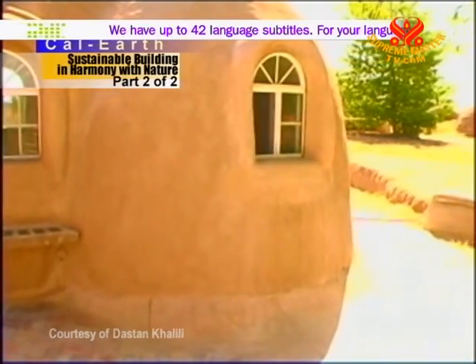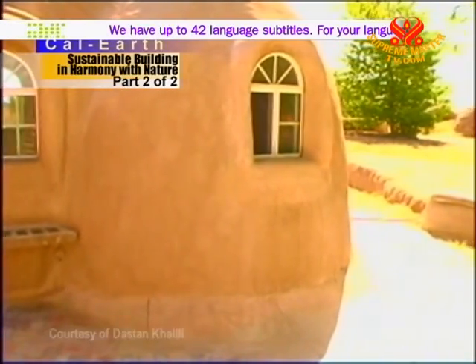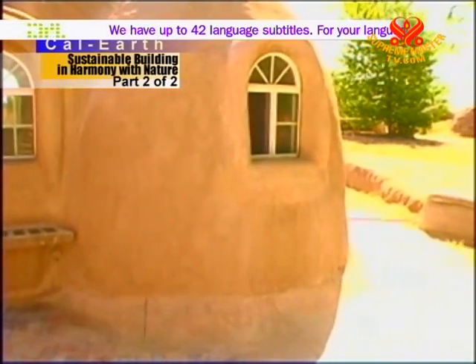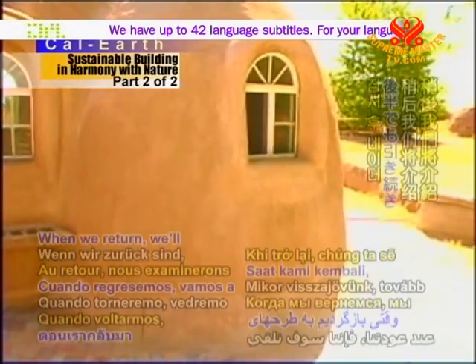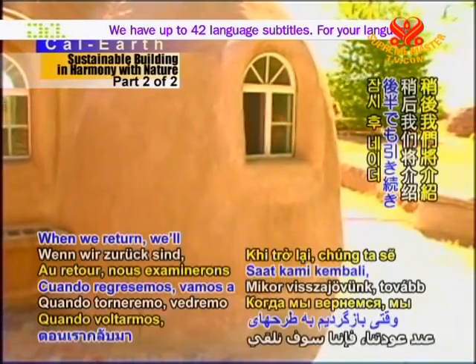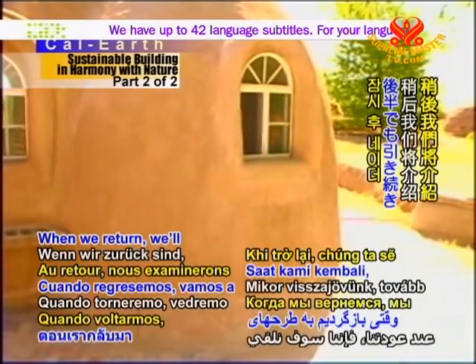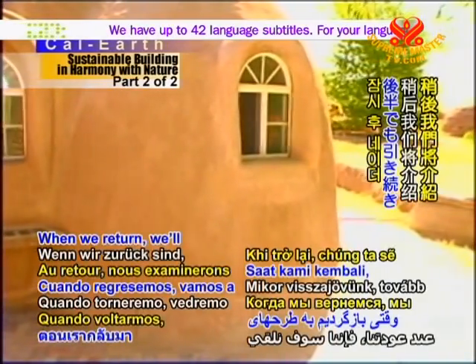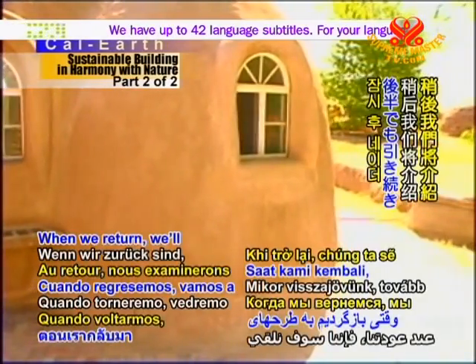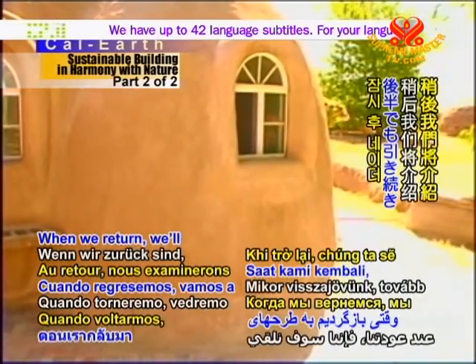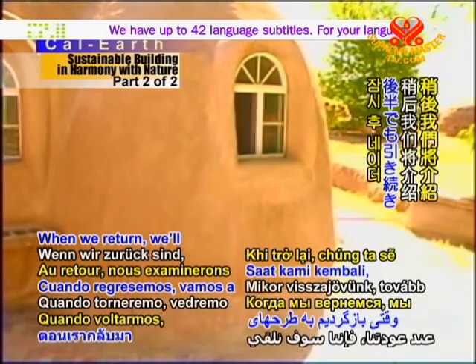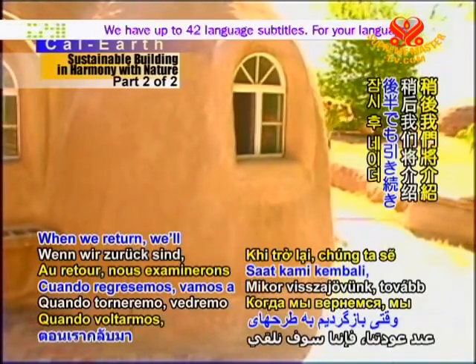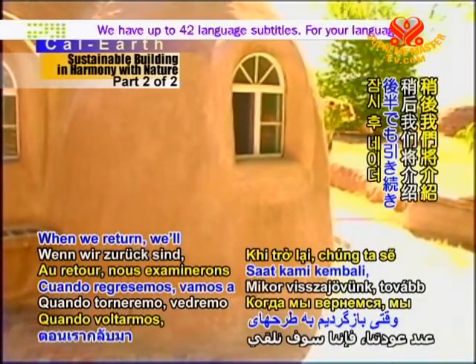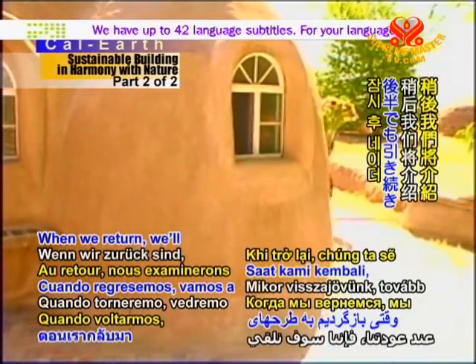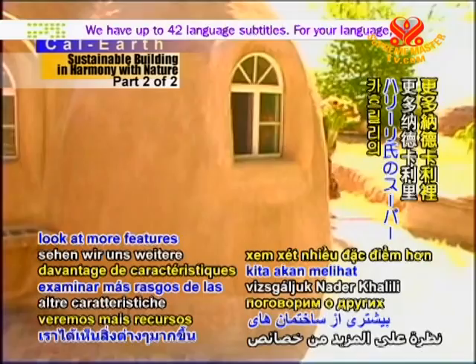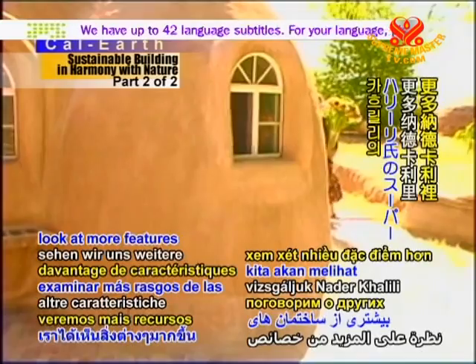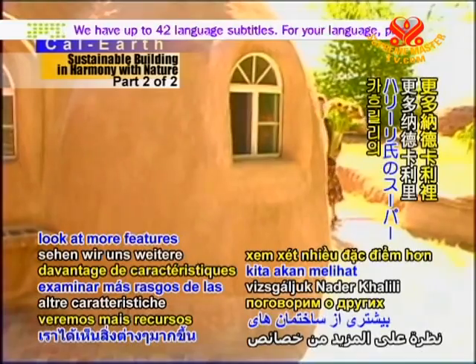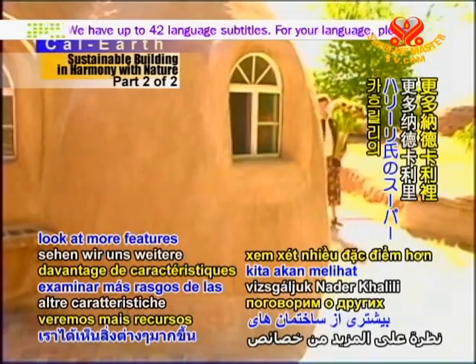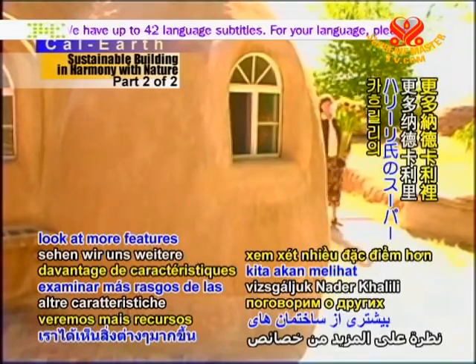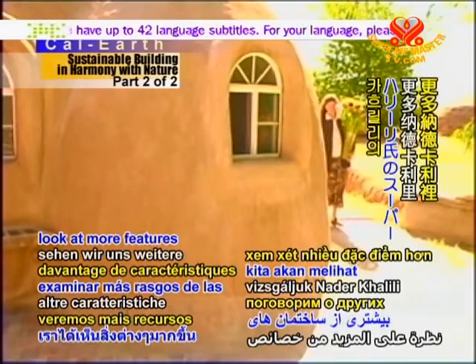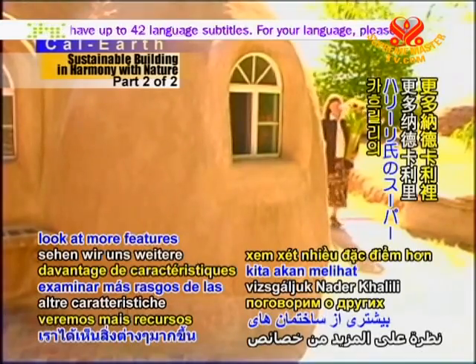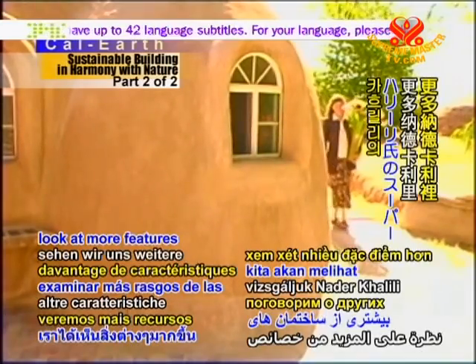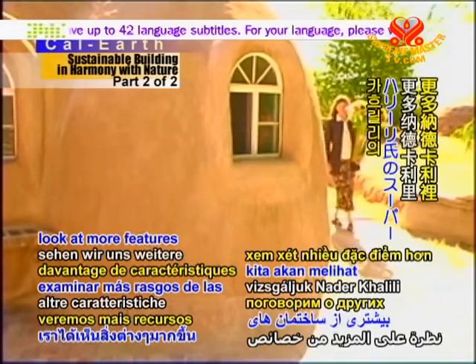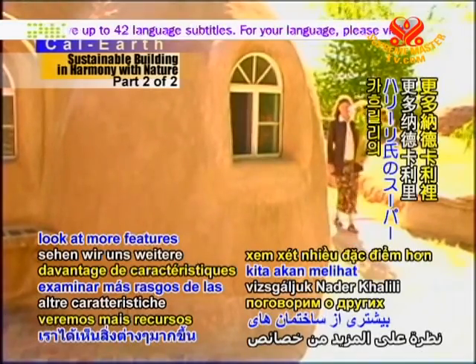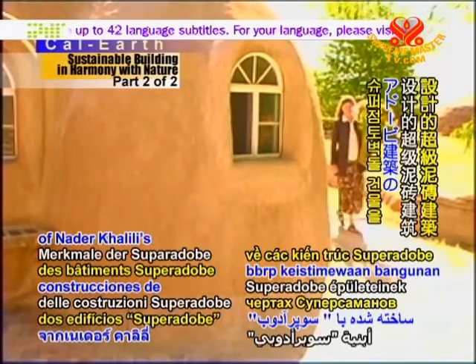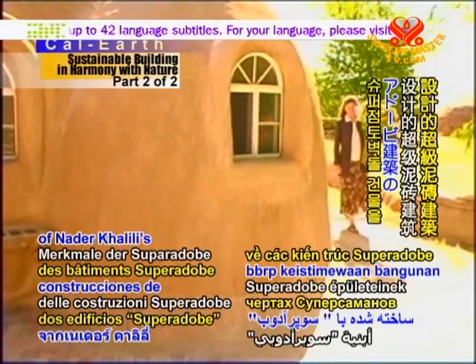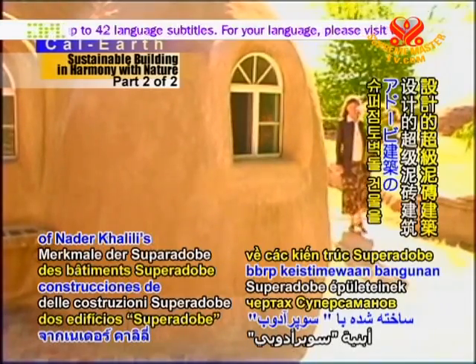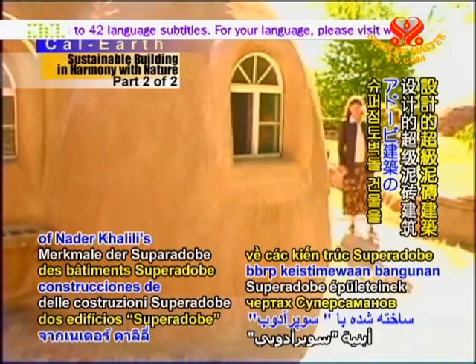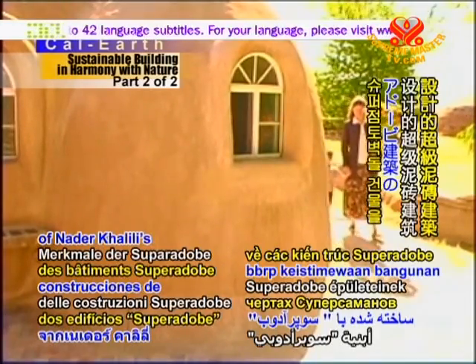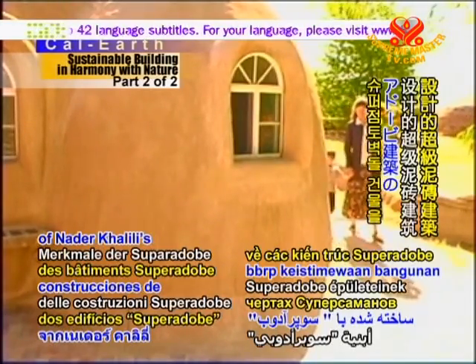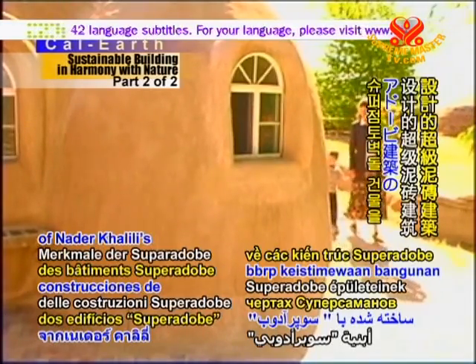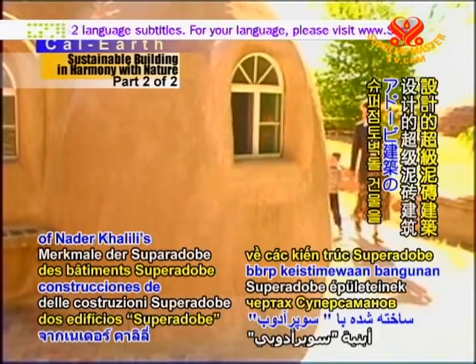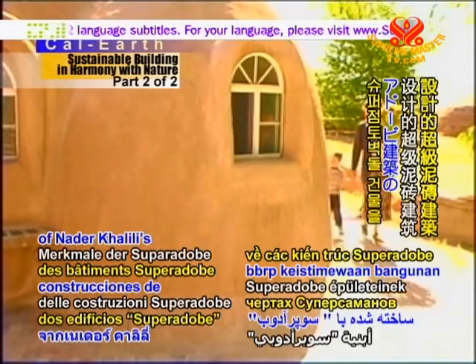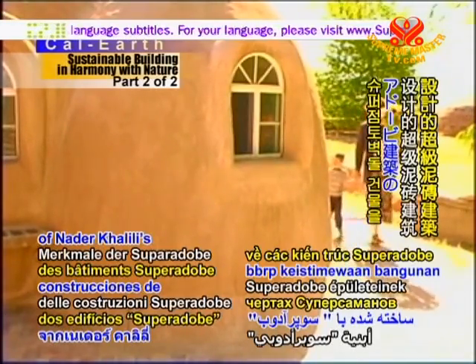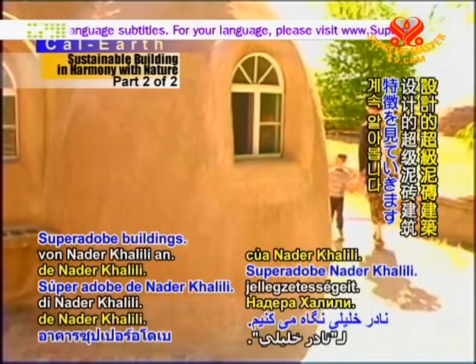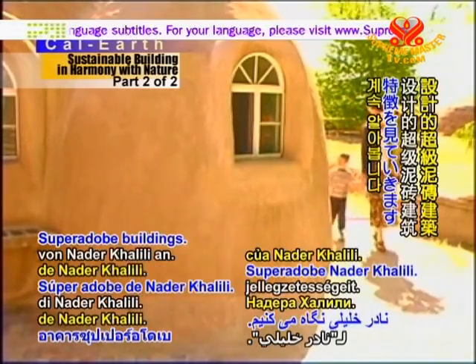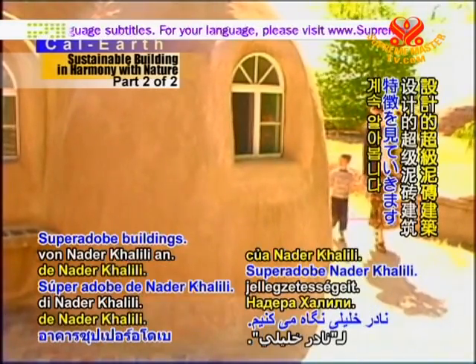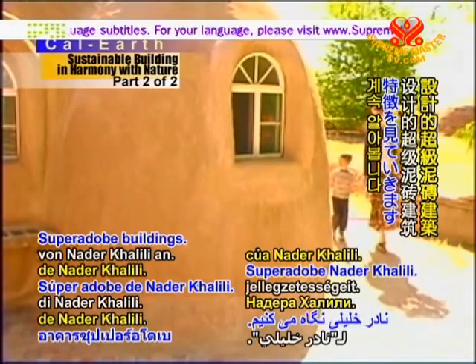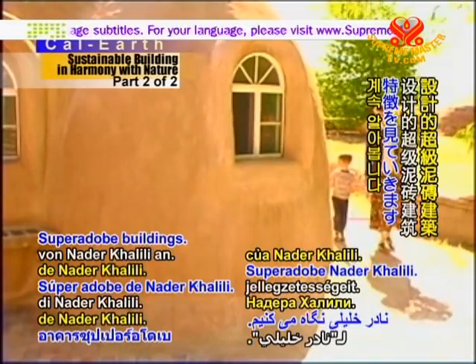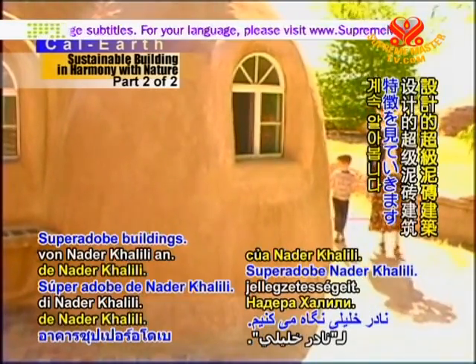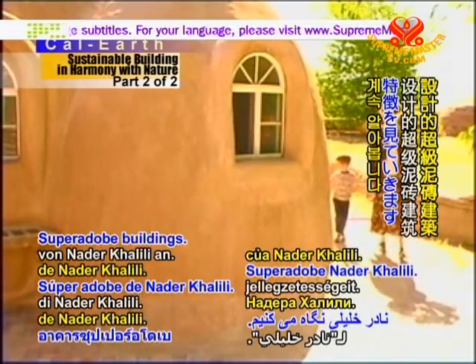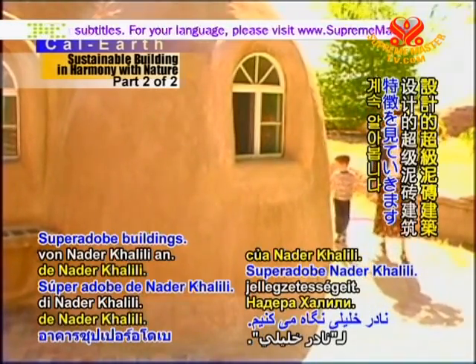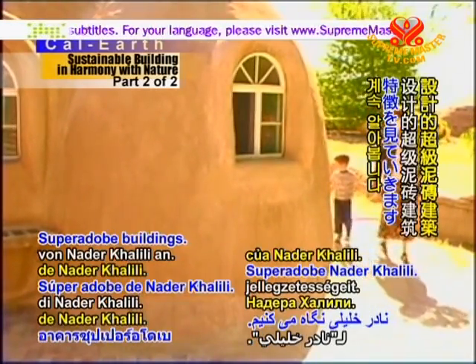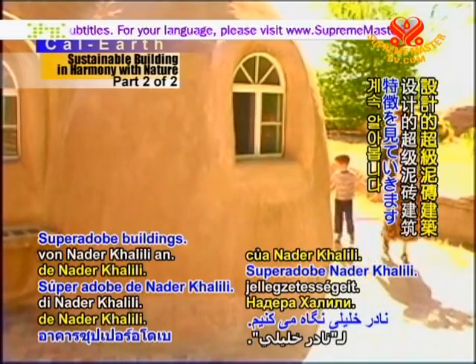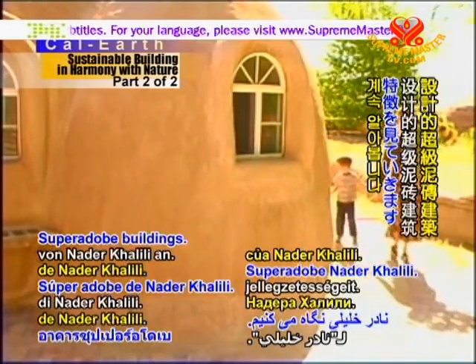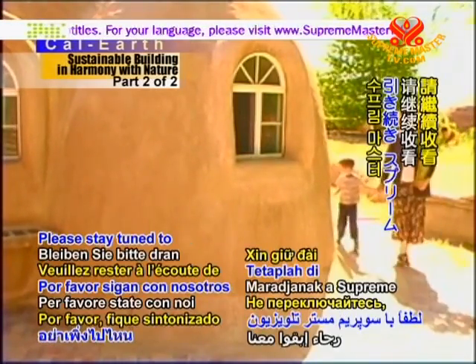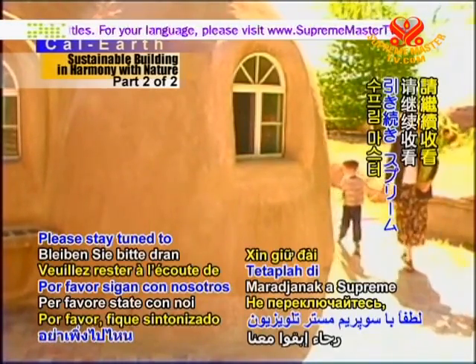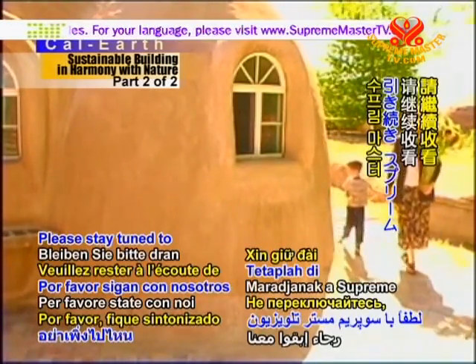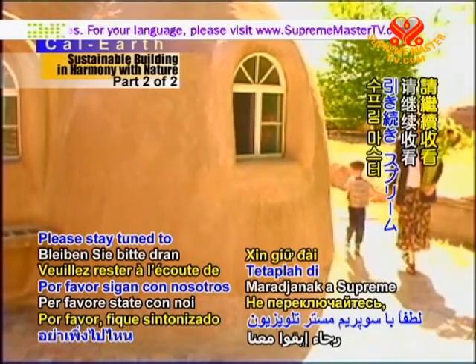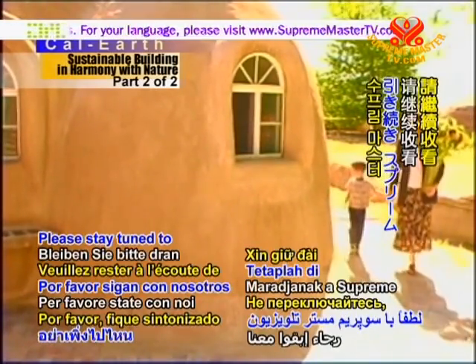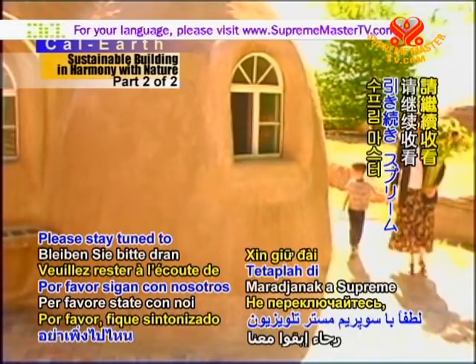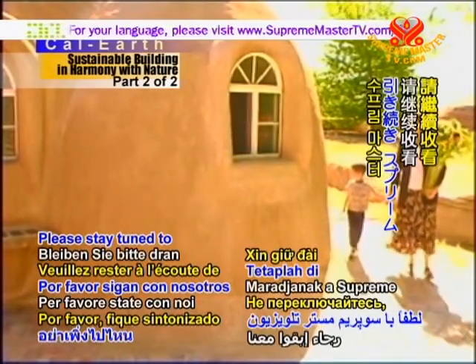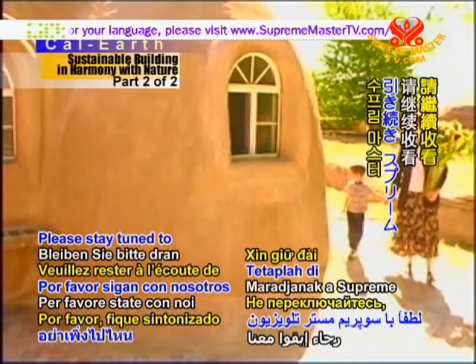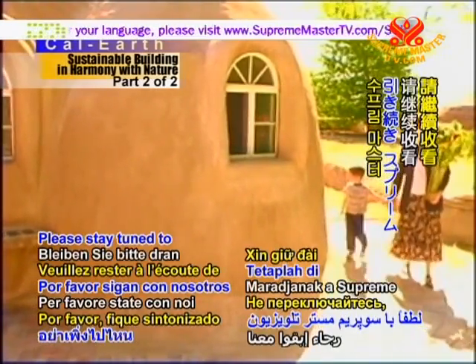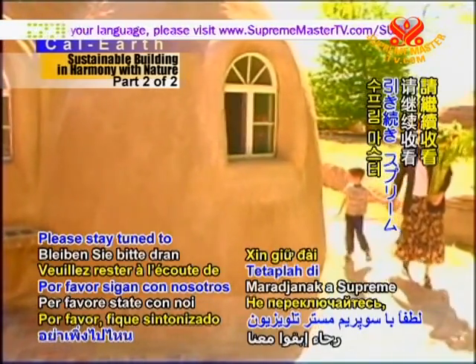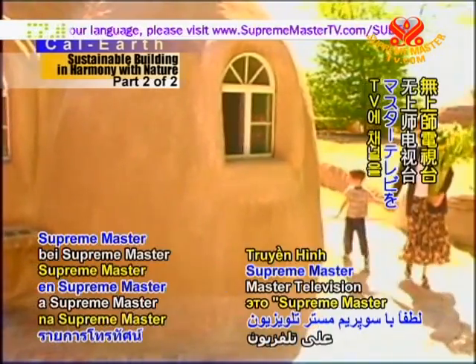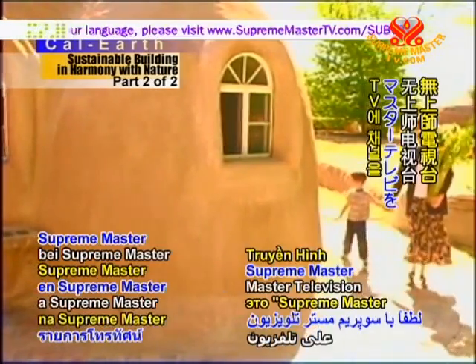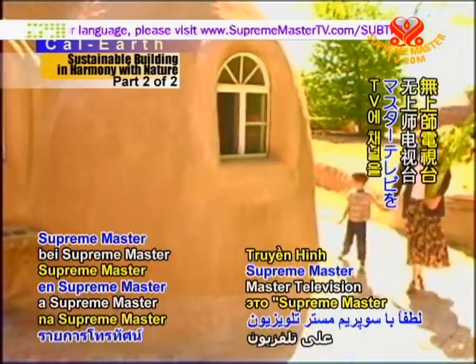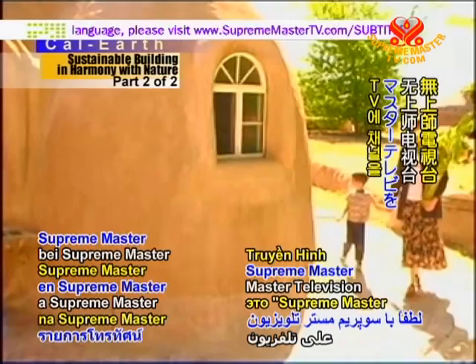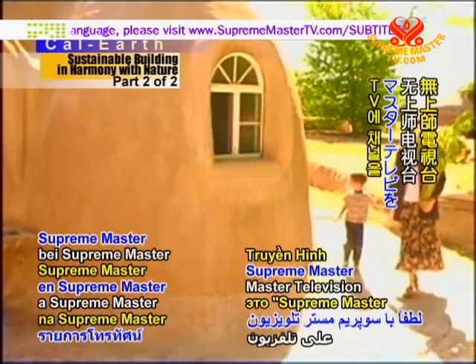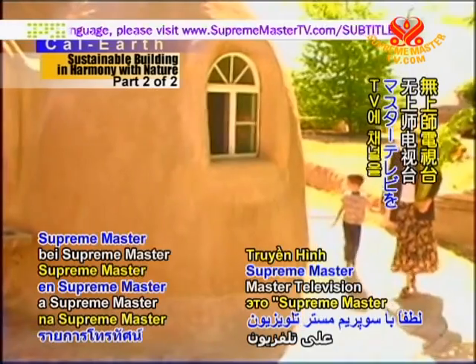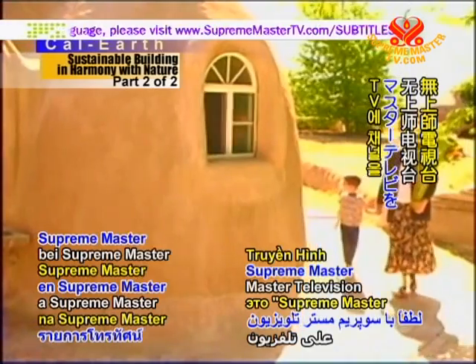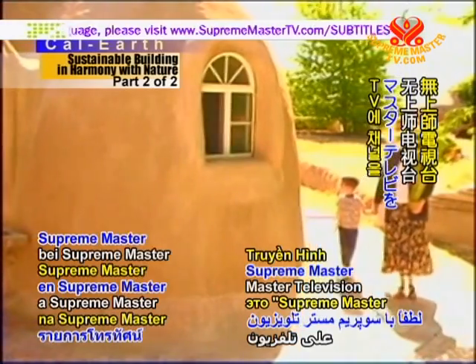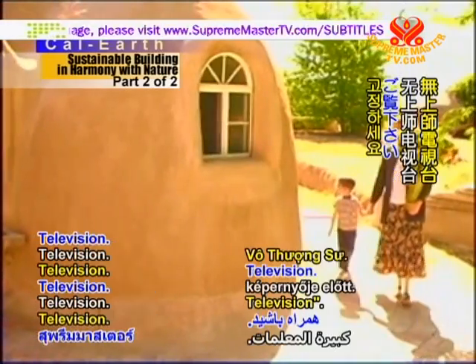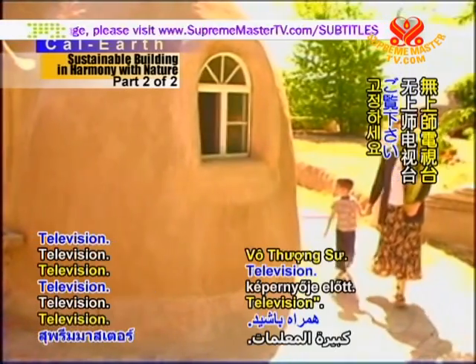When we return, we'll look at more features of Nader Khalili's SuperAdobe buildings. Please stay tuned to Supreme Master Television.